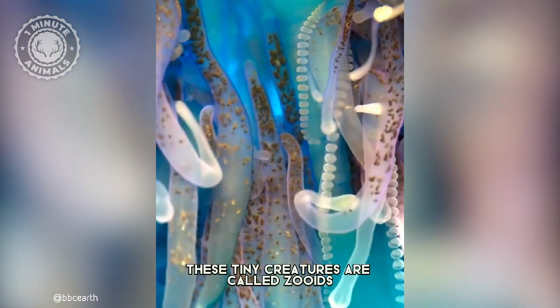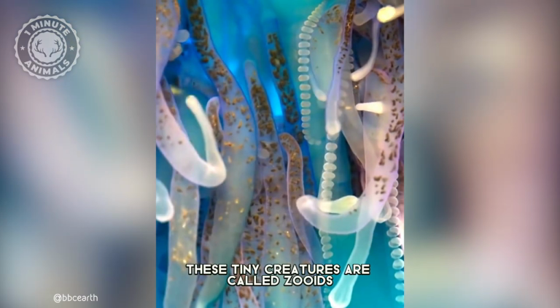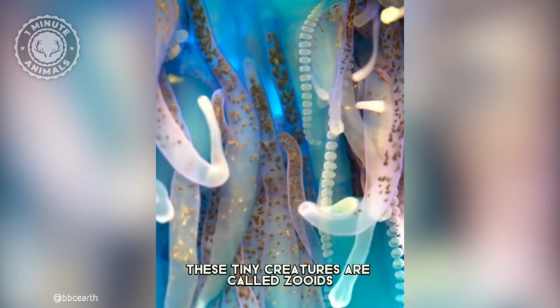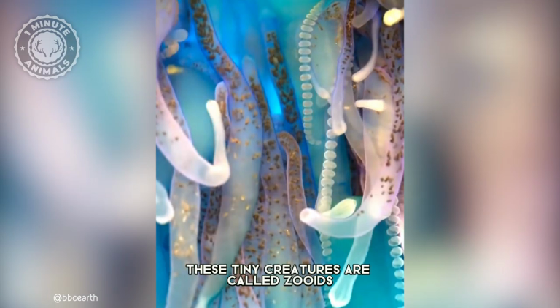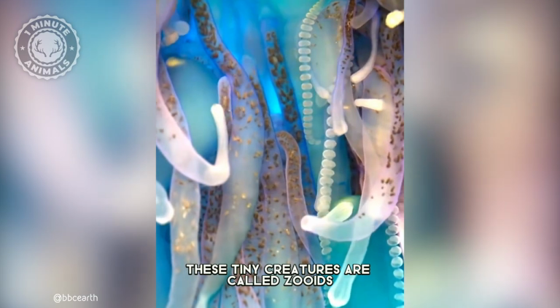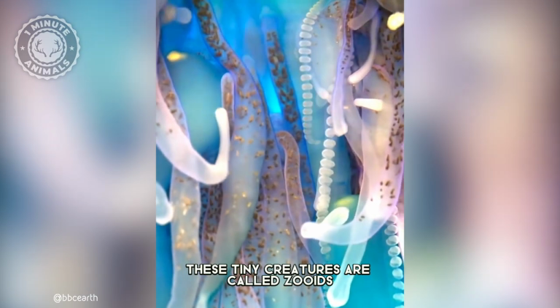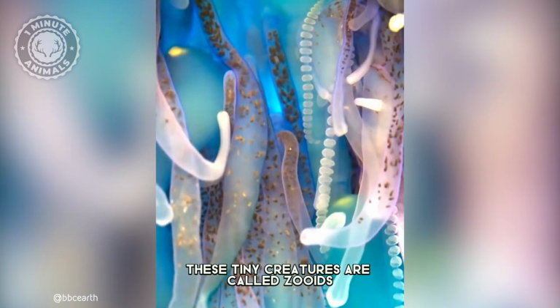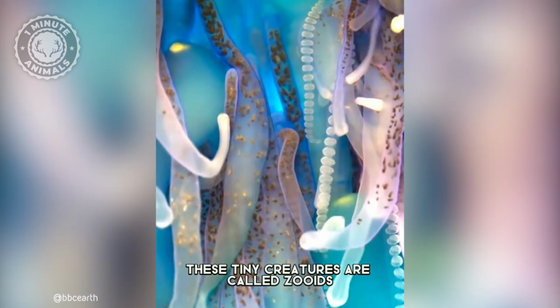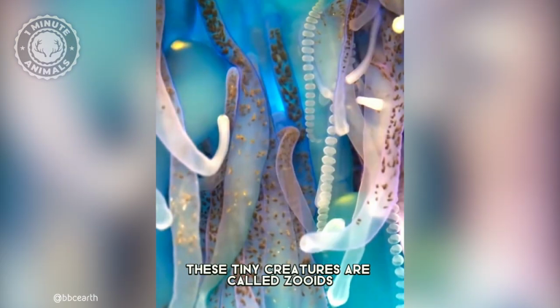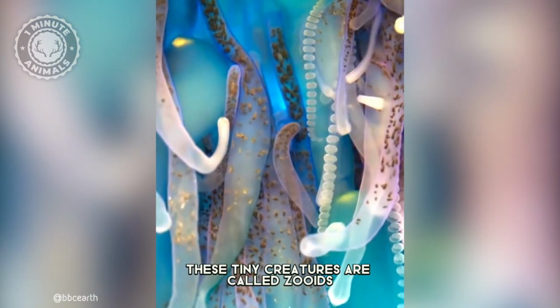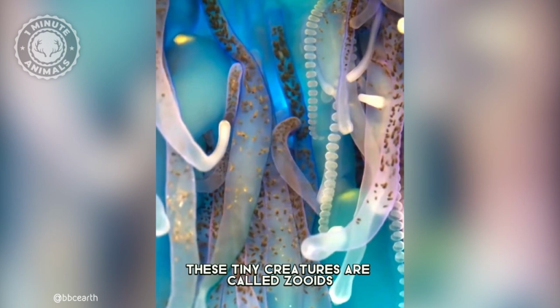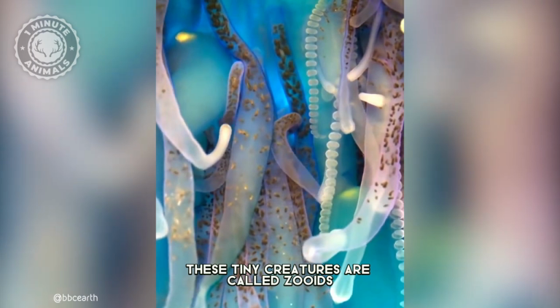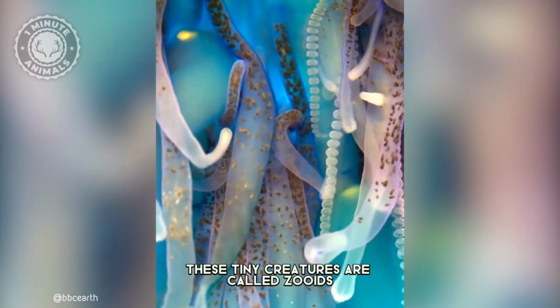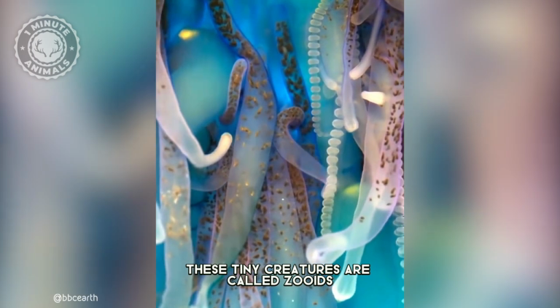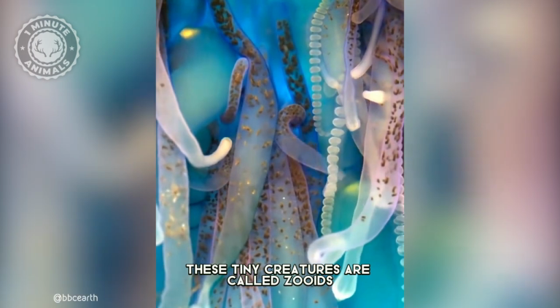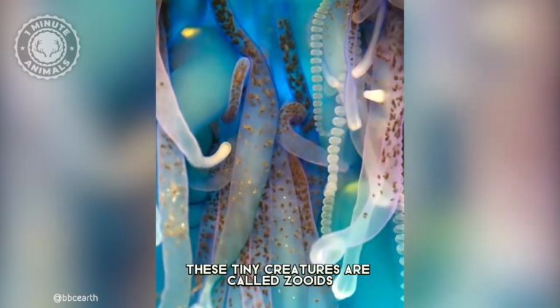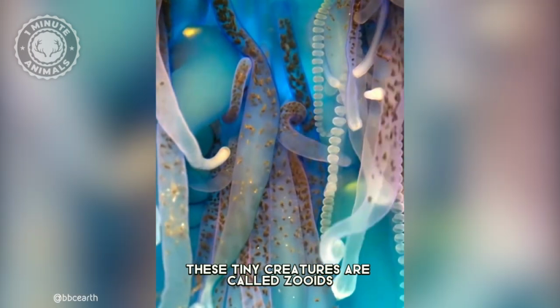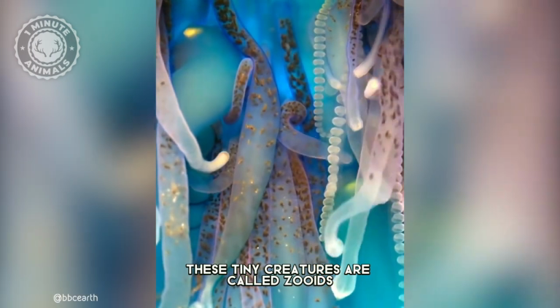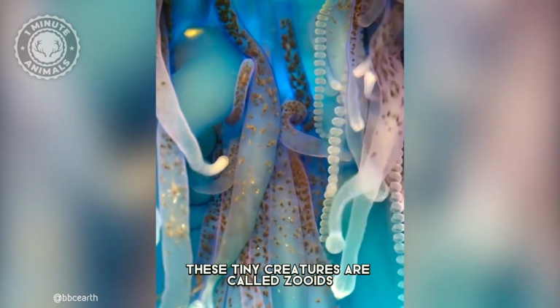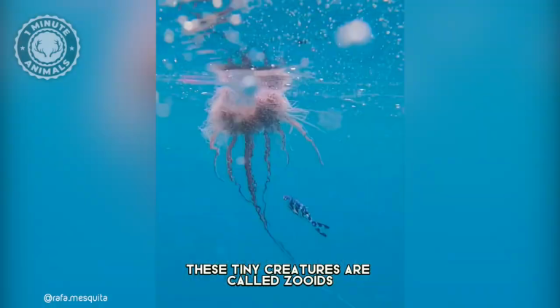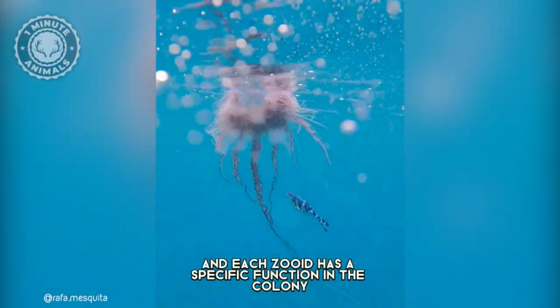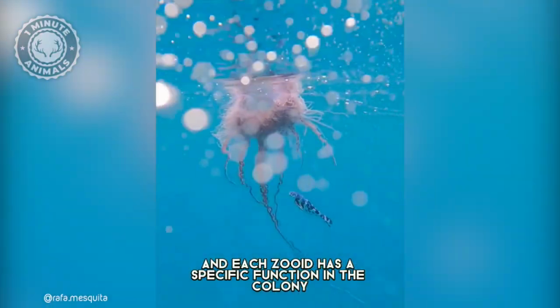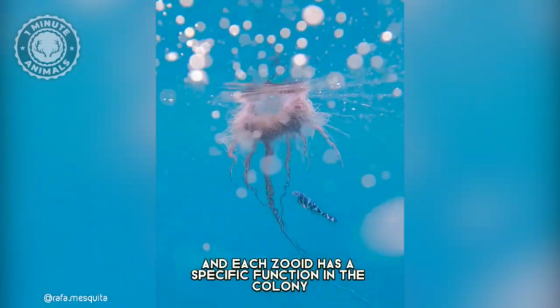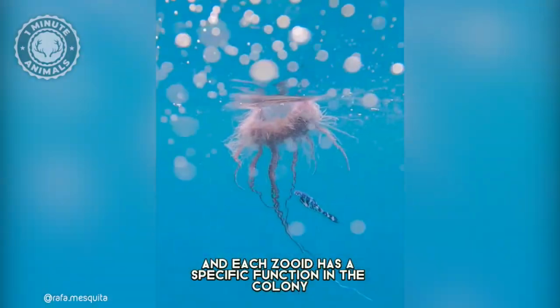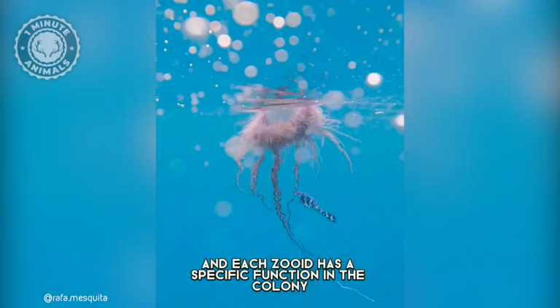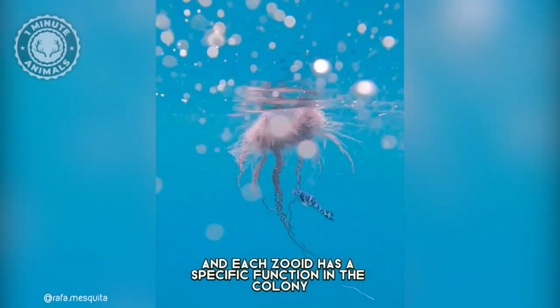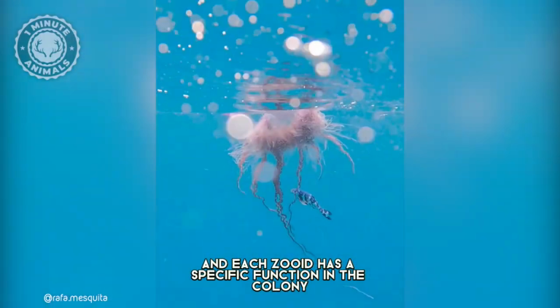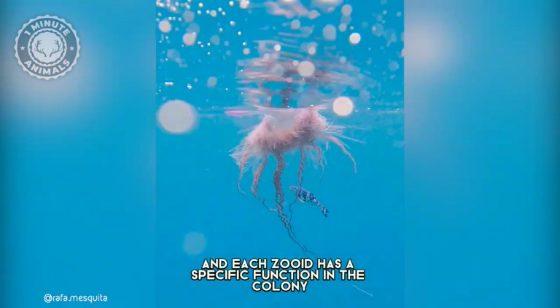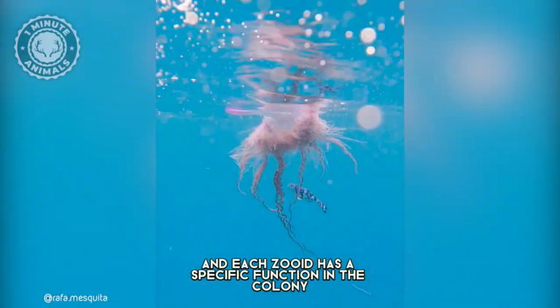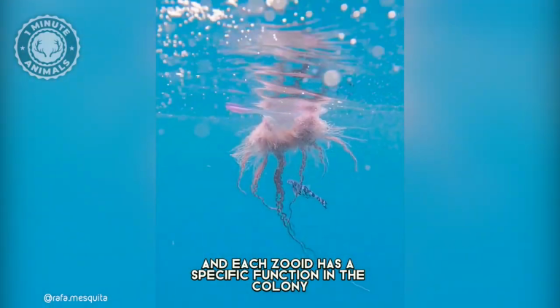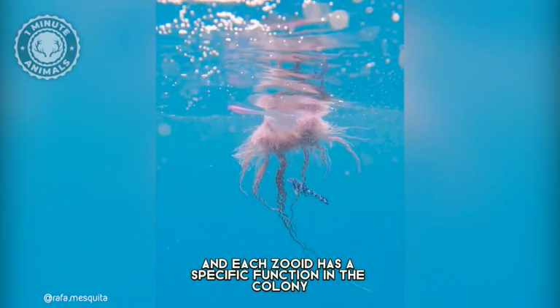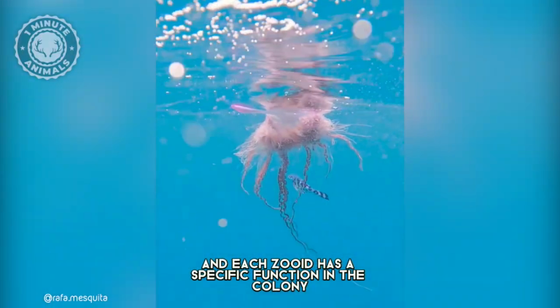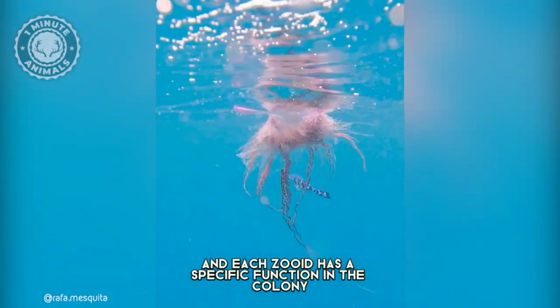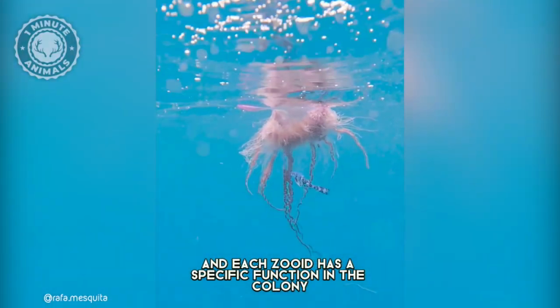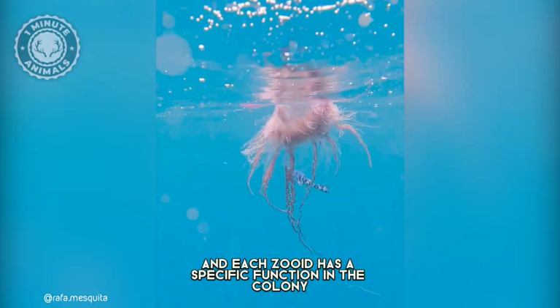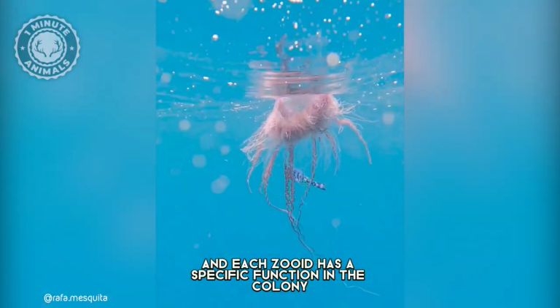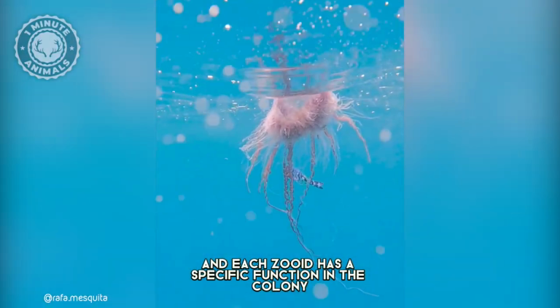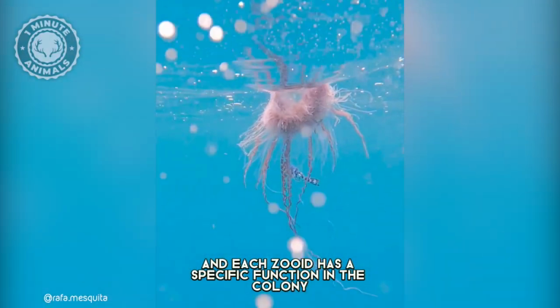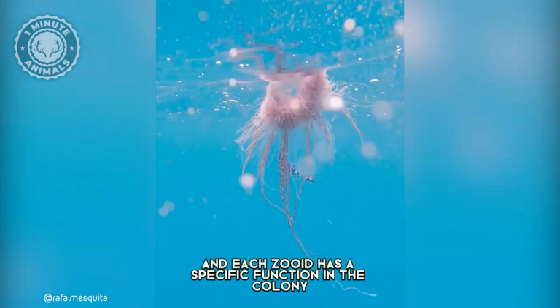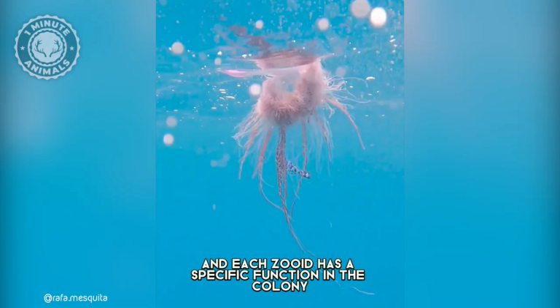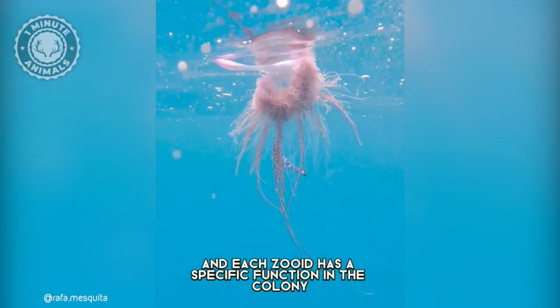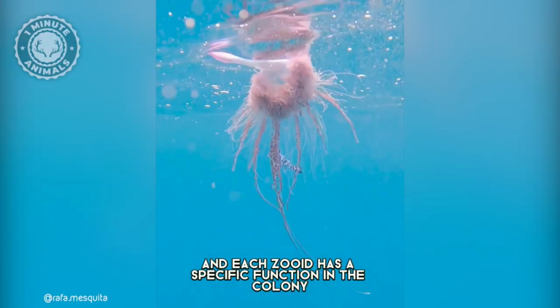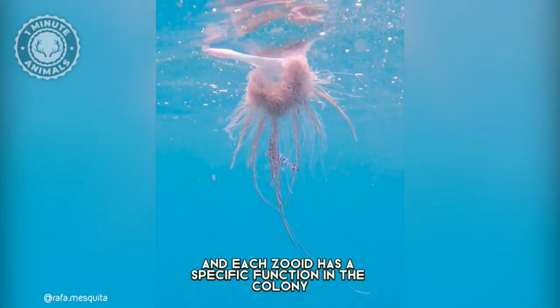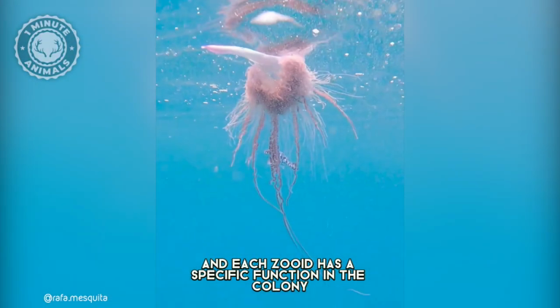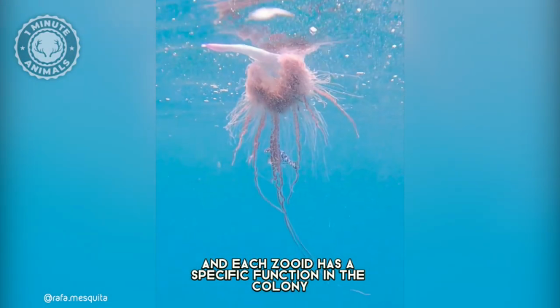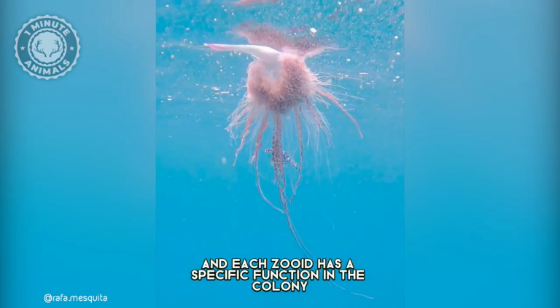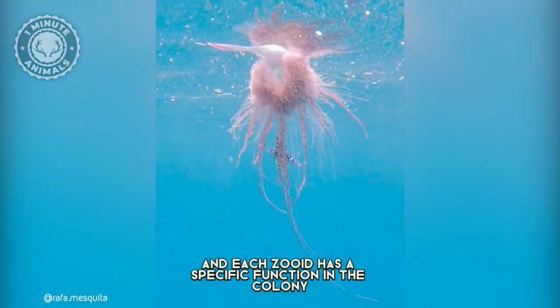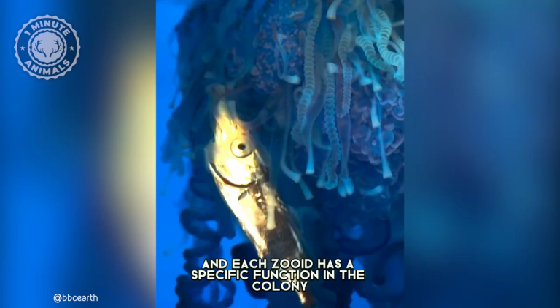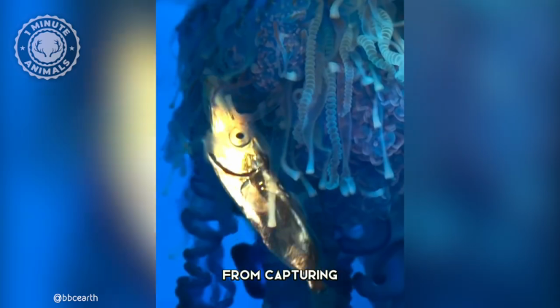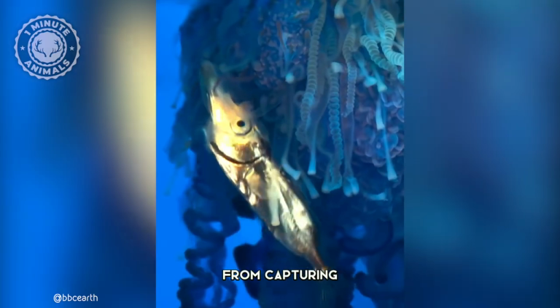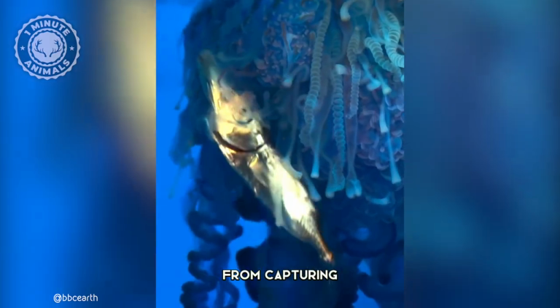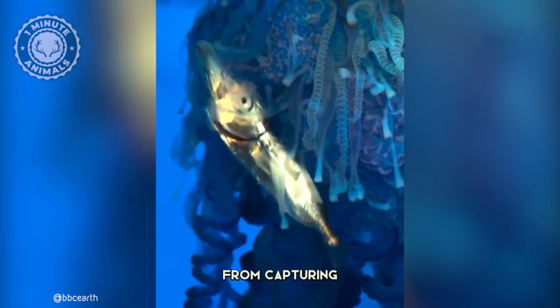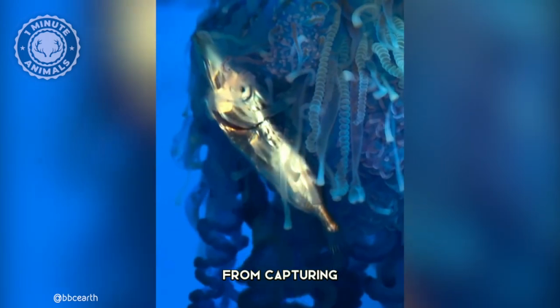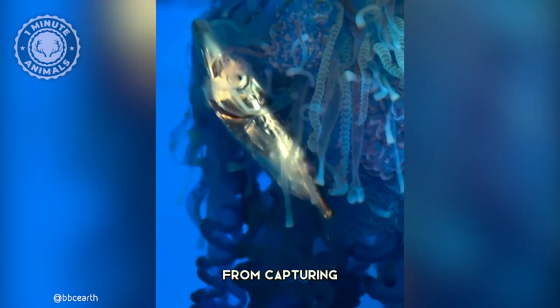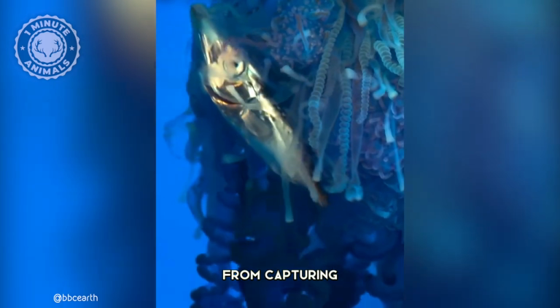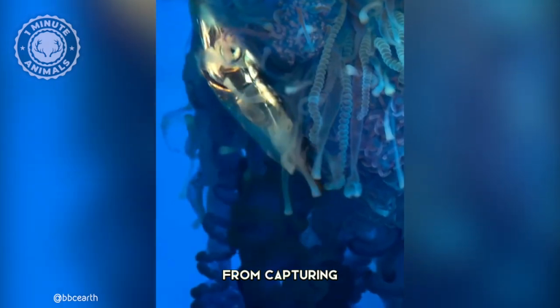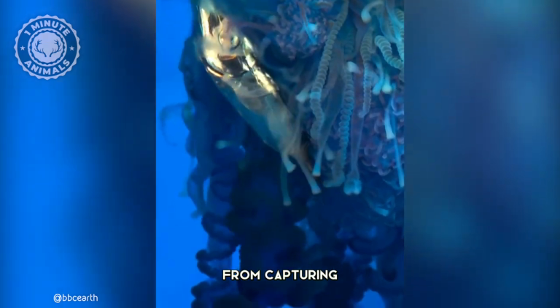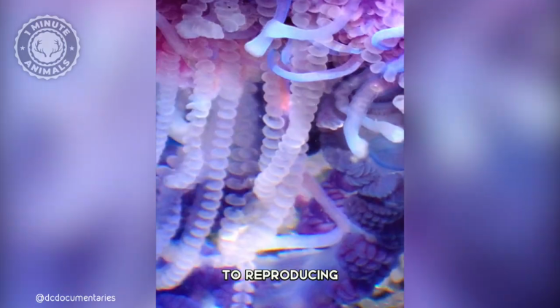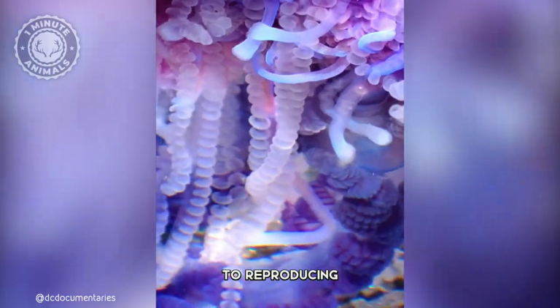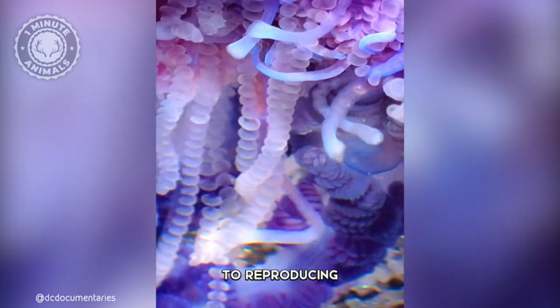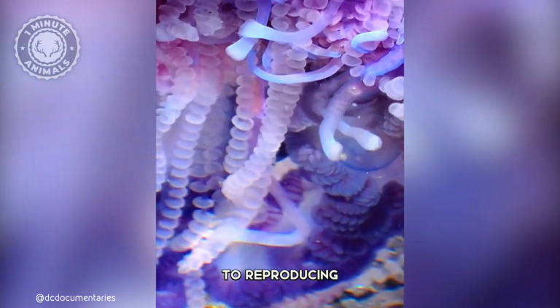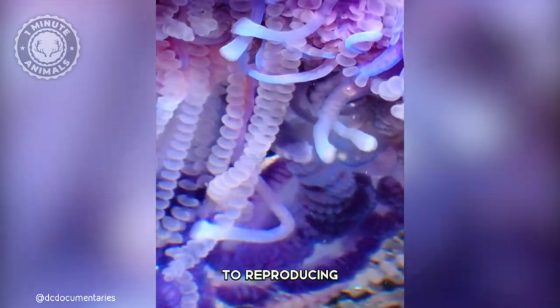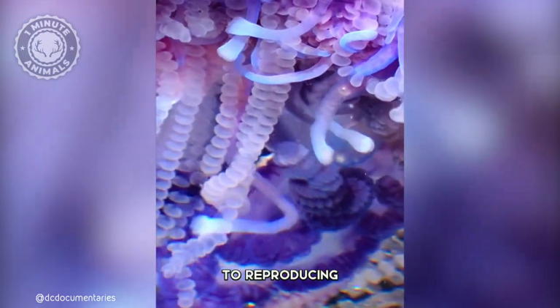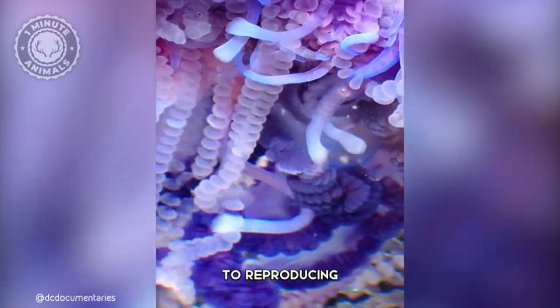These tiny creatures are called zooids, and each zooid has a specific function in the colony, from capturing food to reproducing.